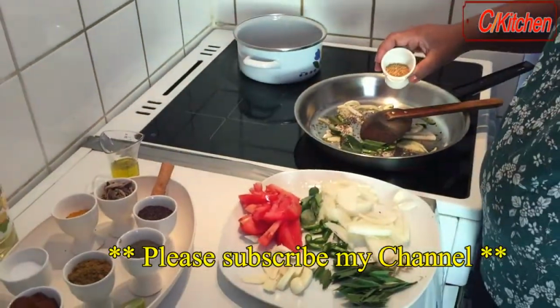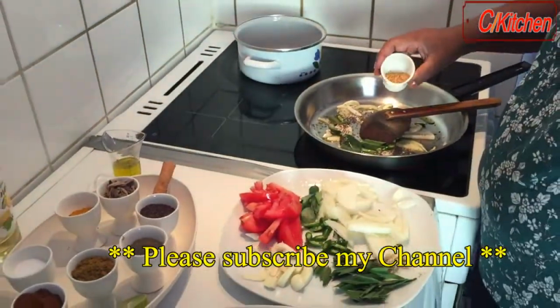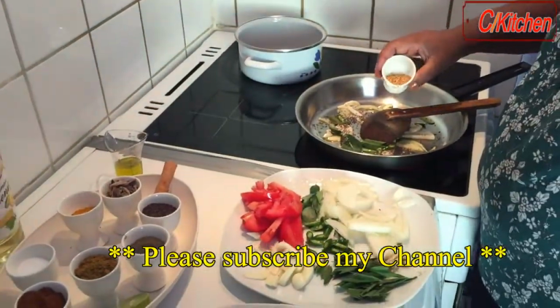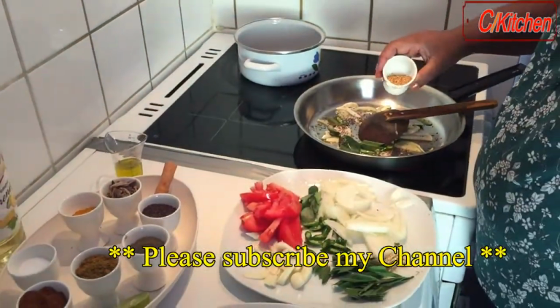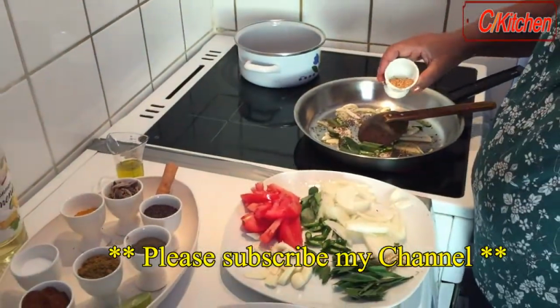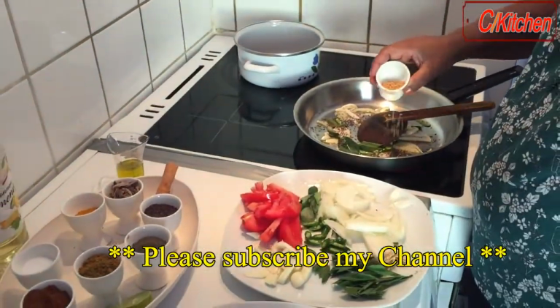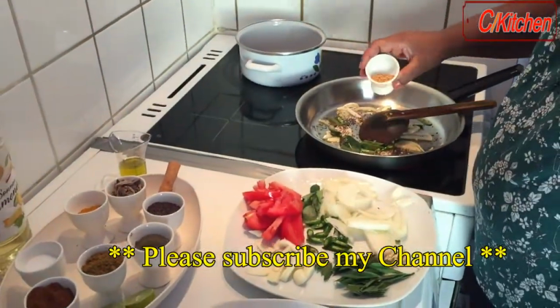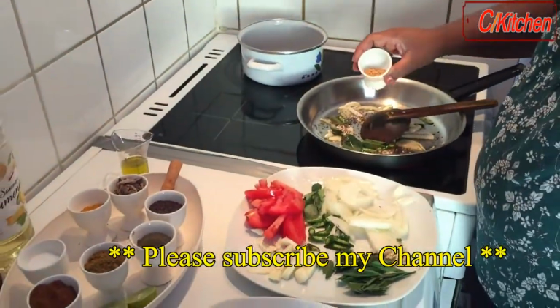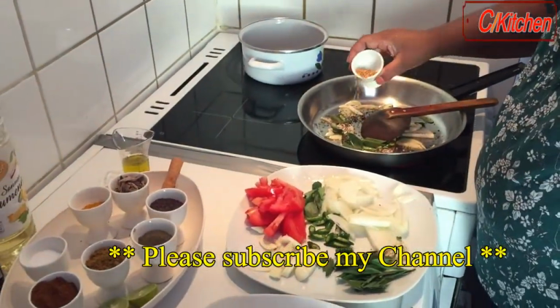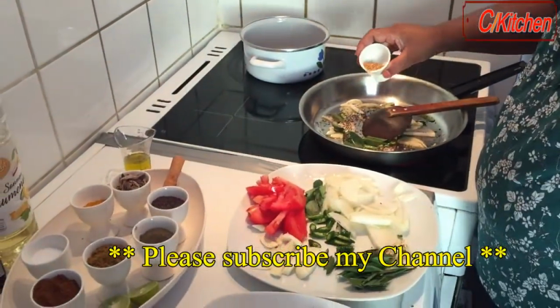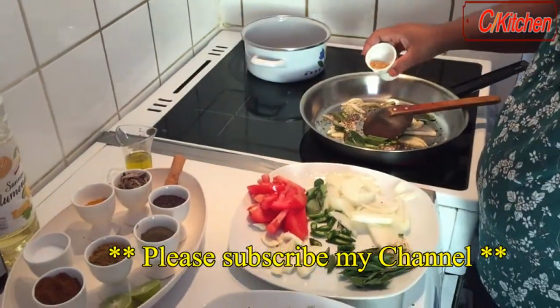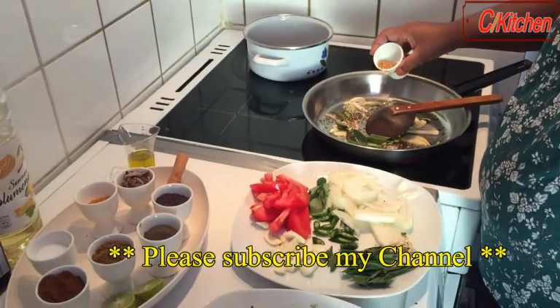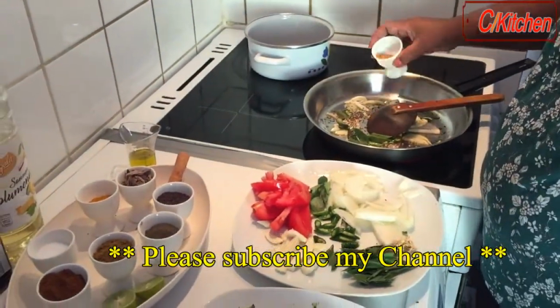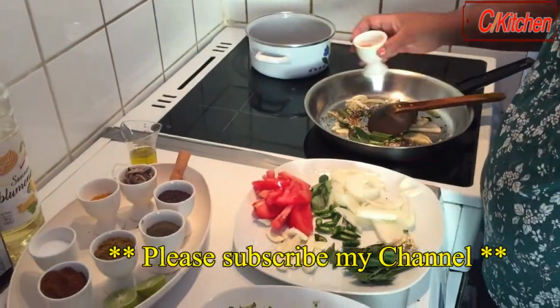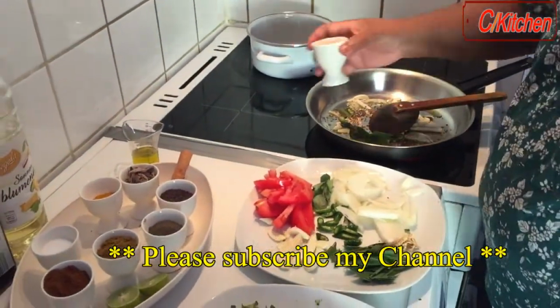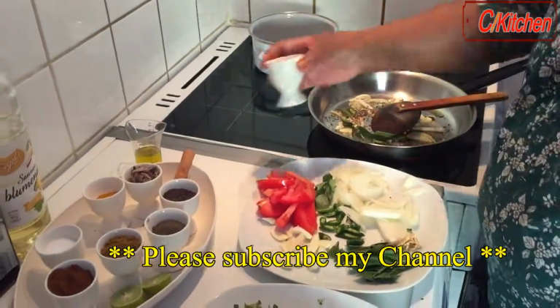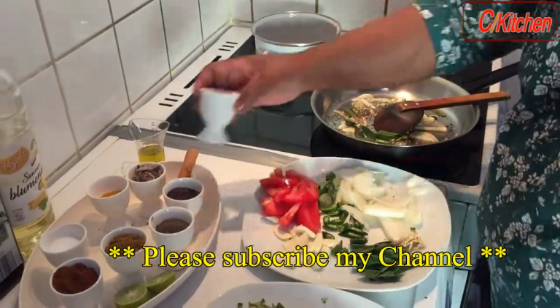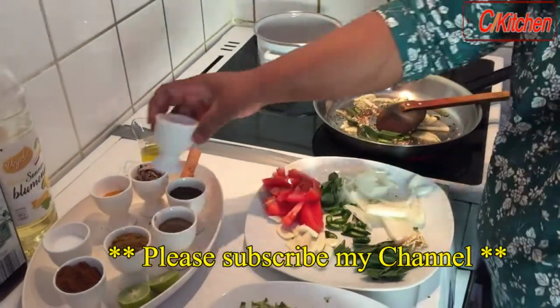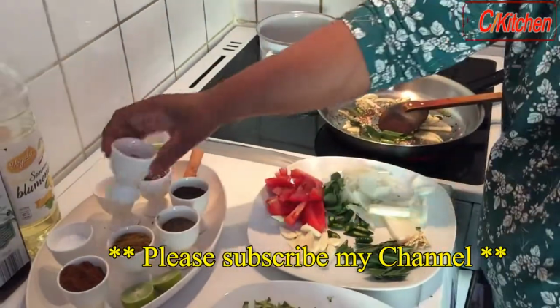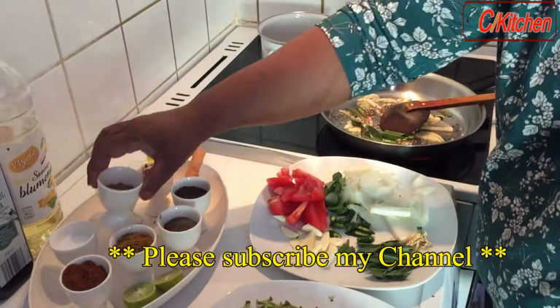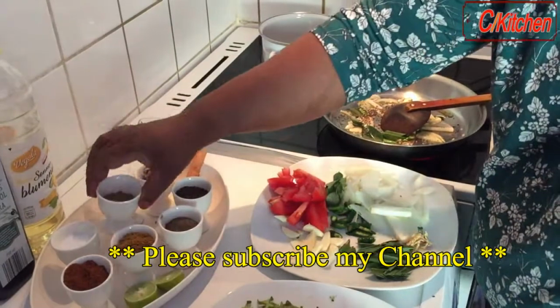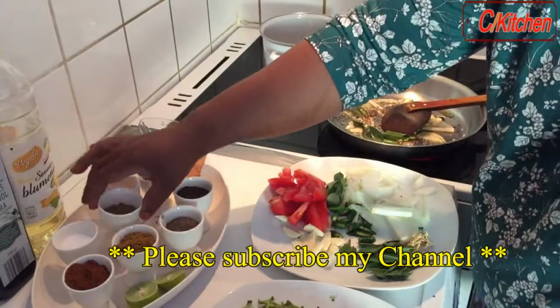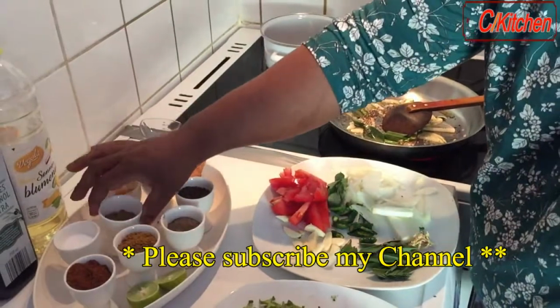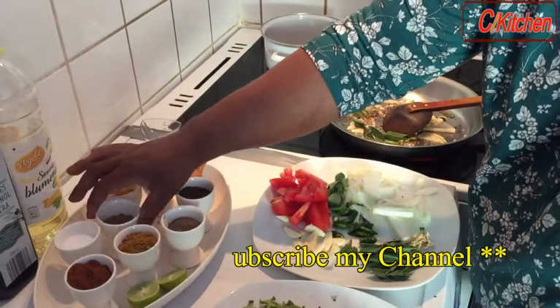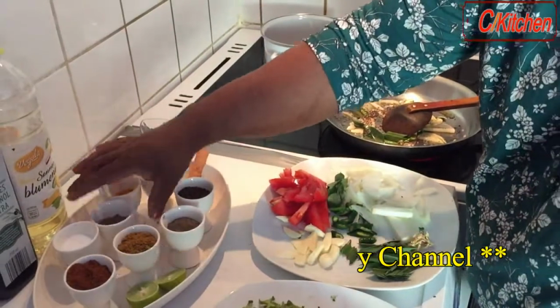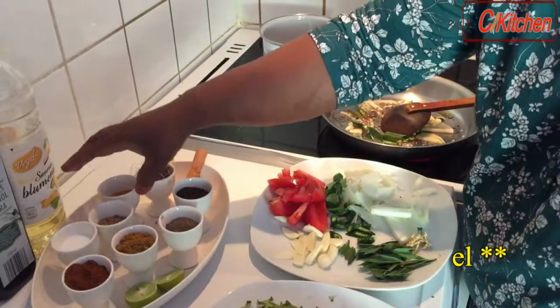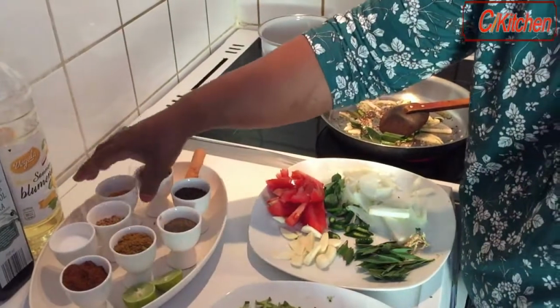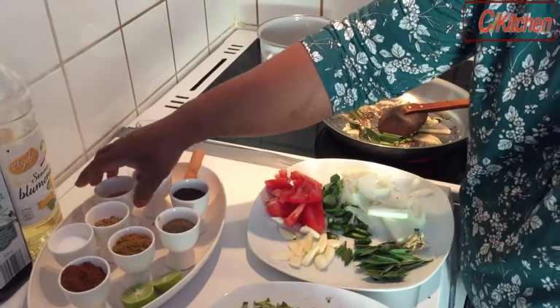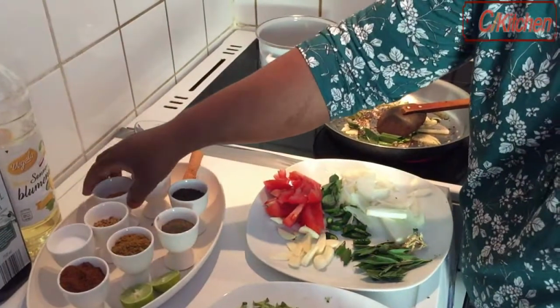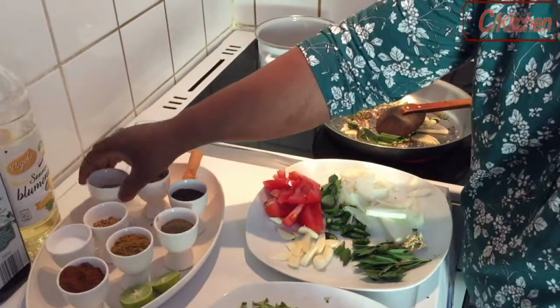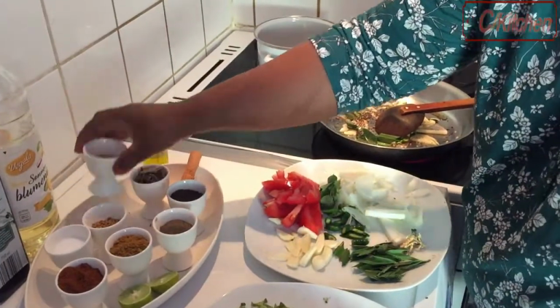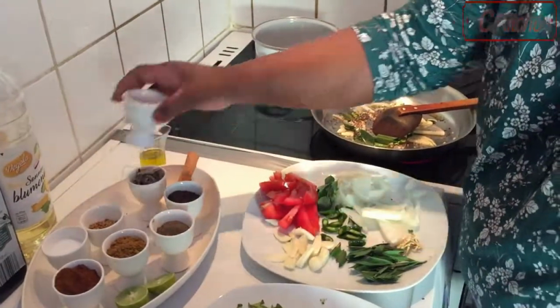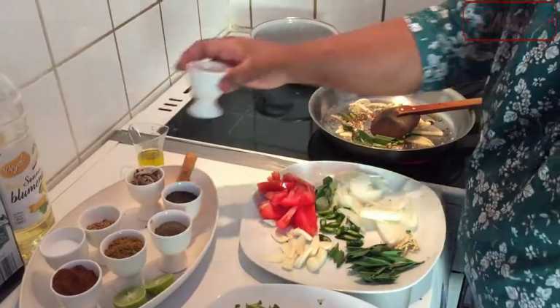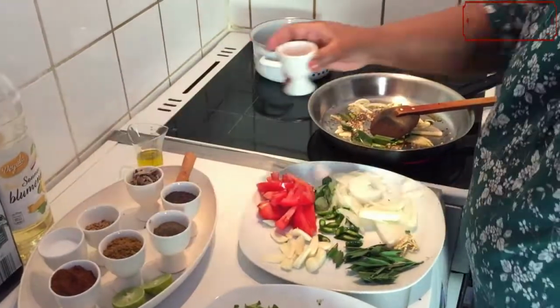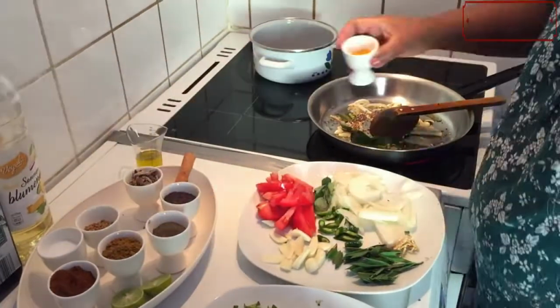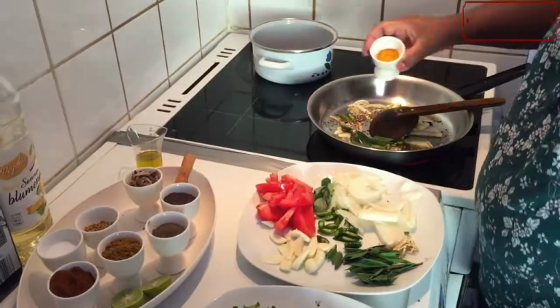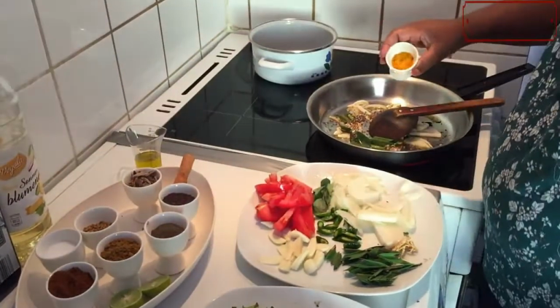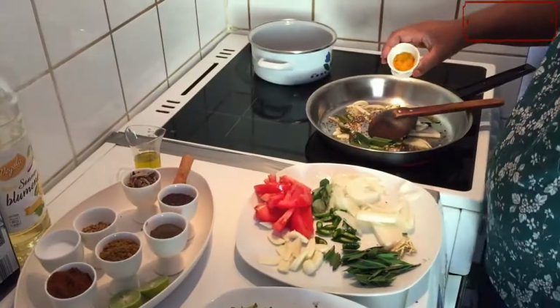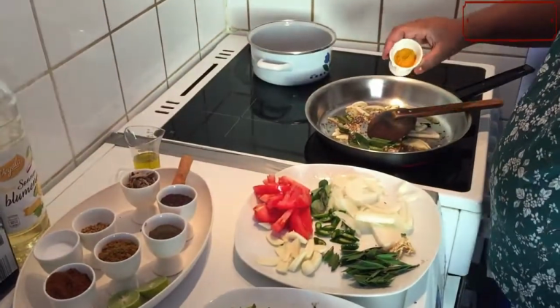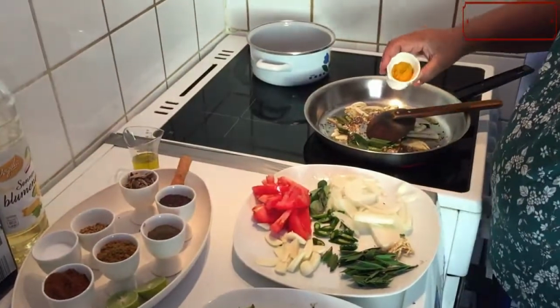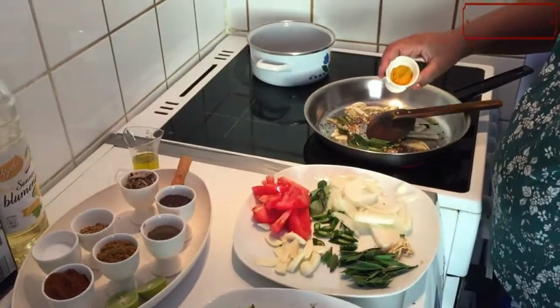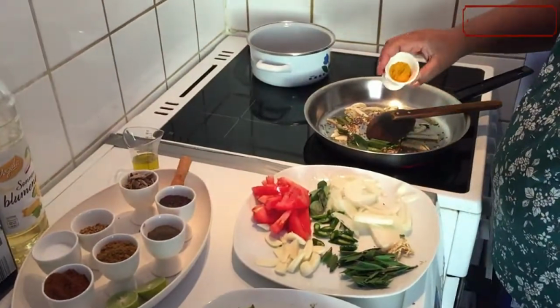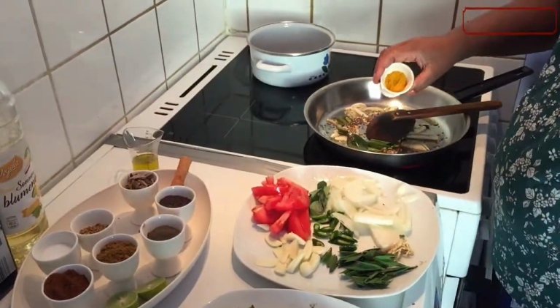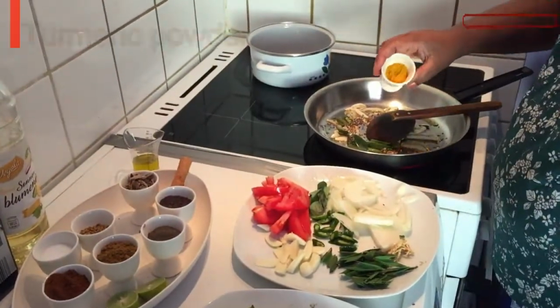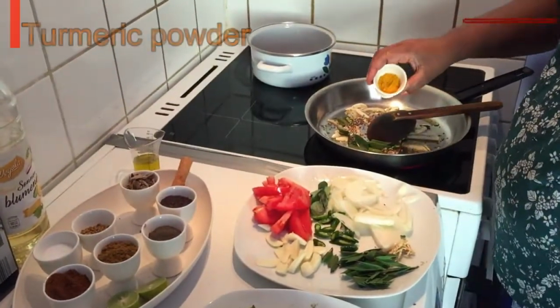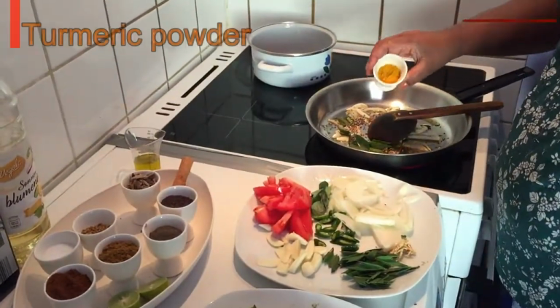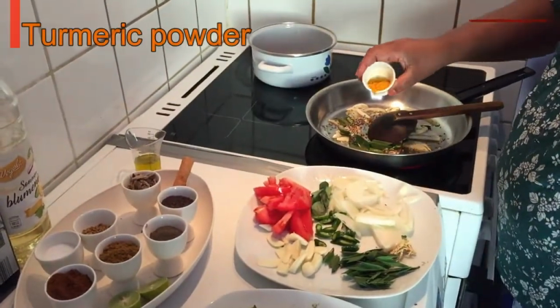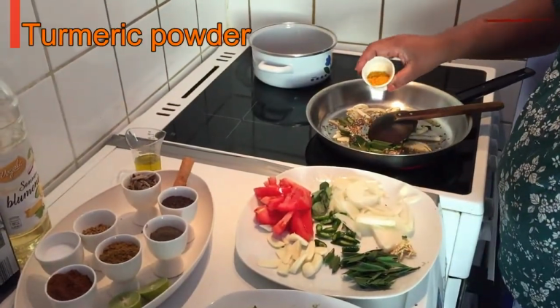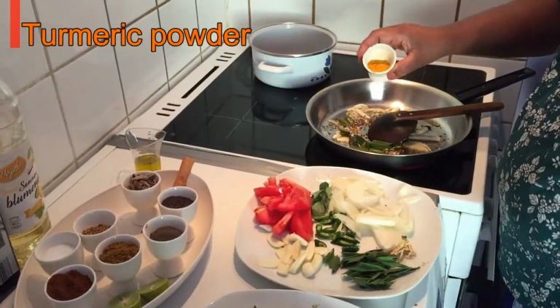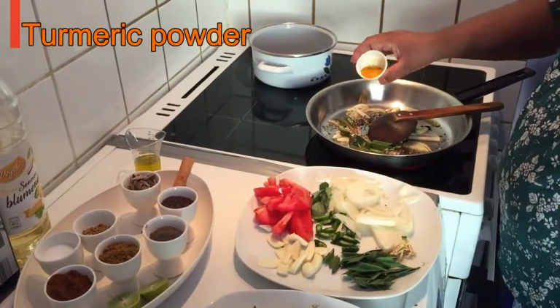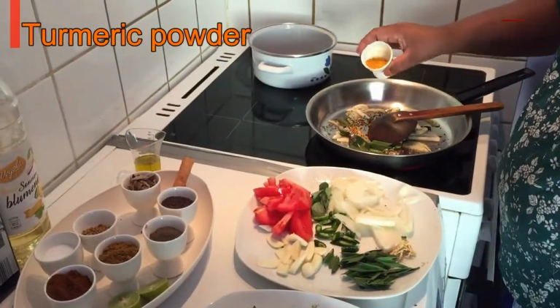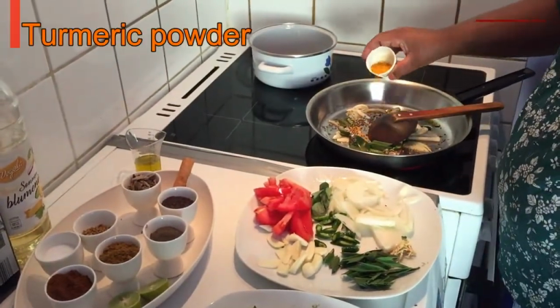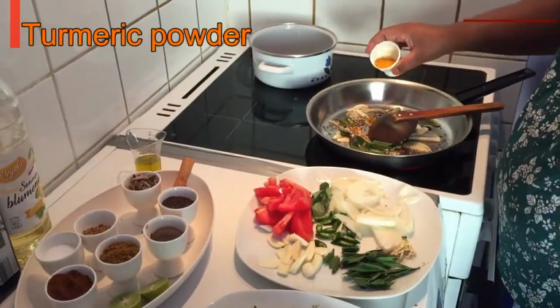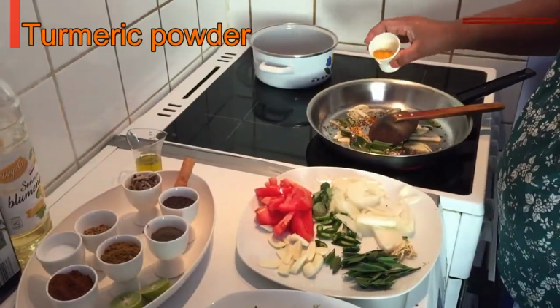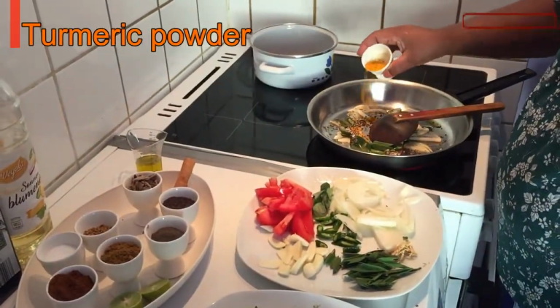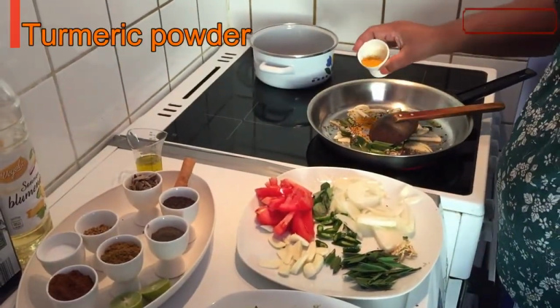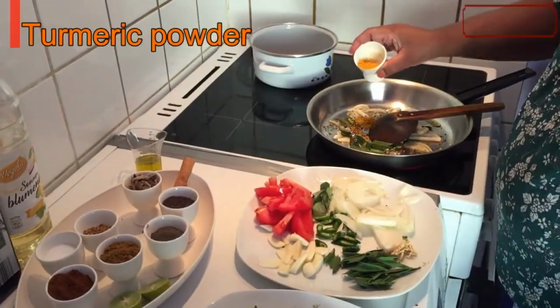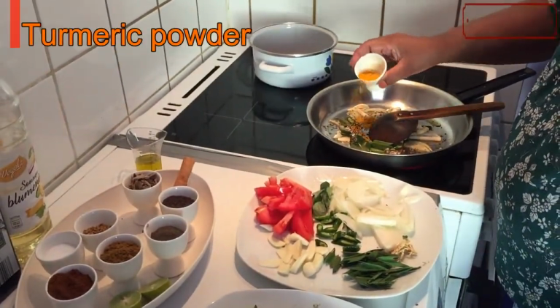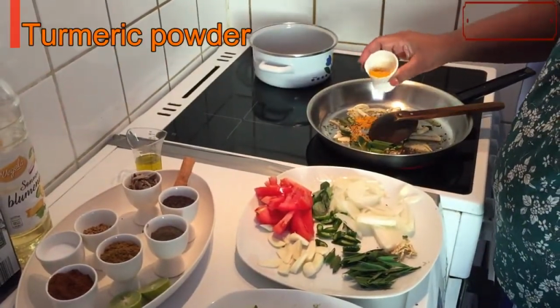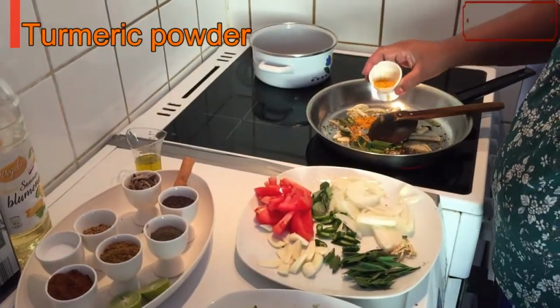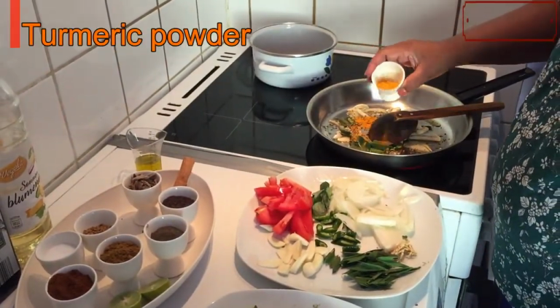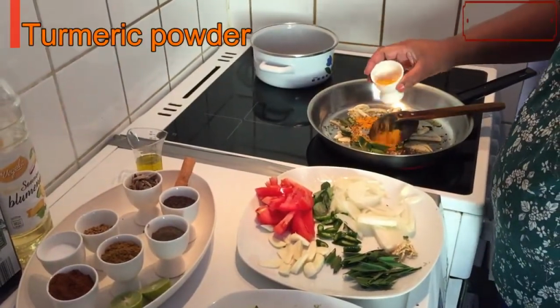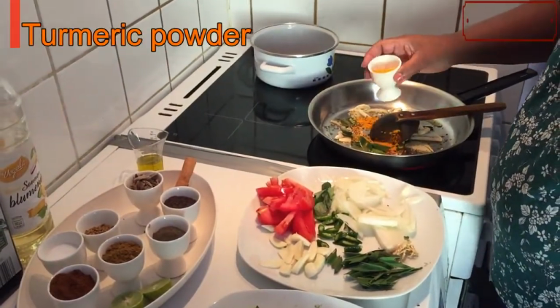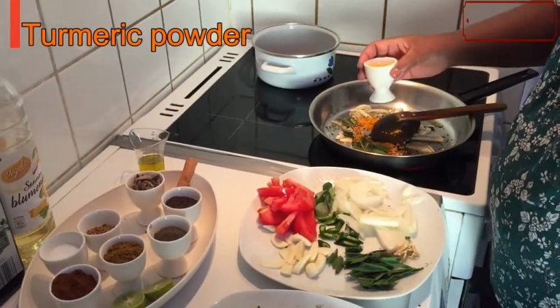The water is too hot. The water is really good.